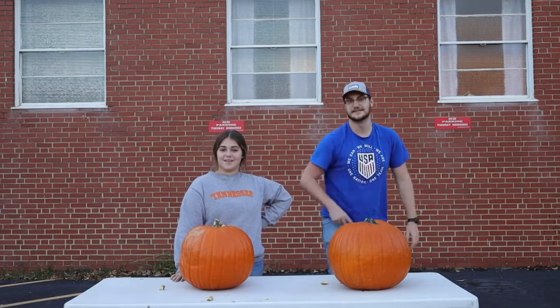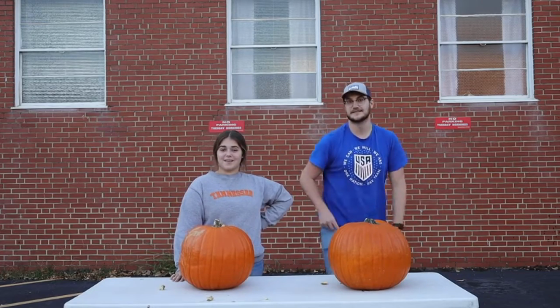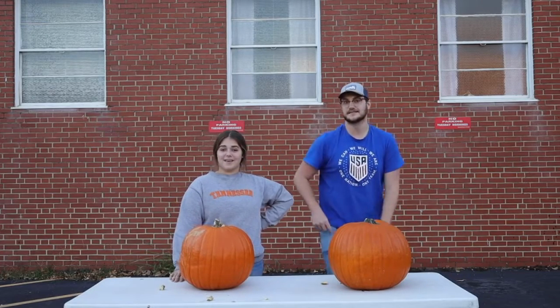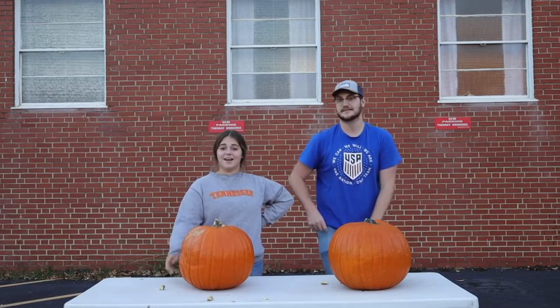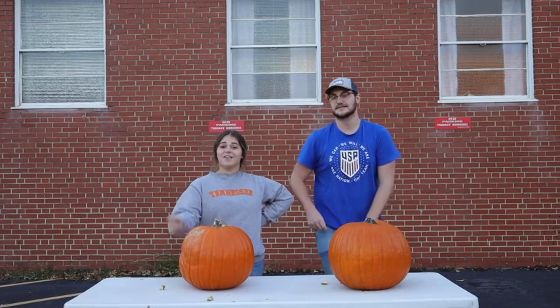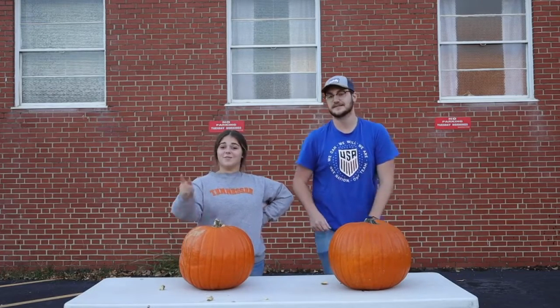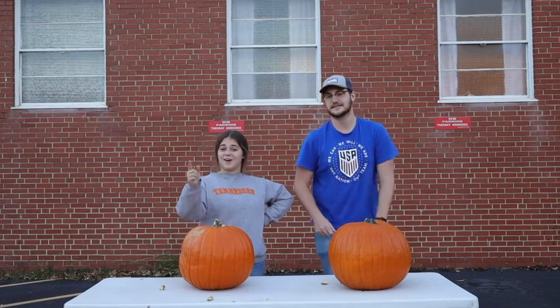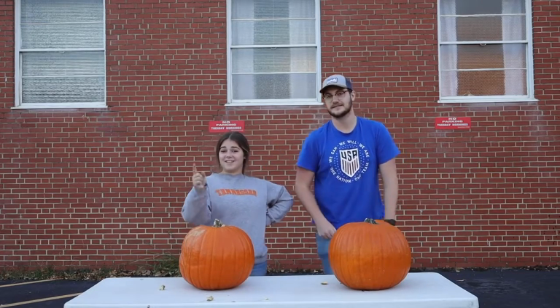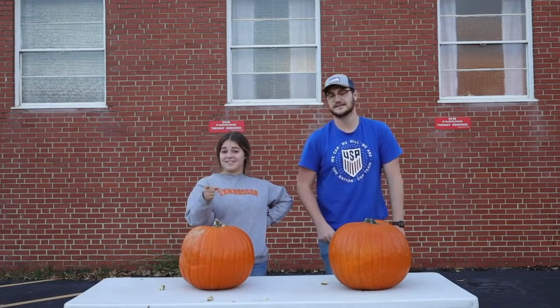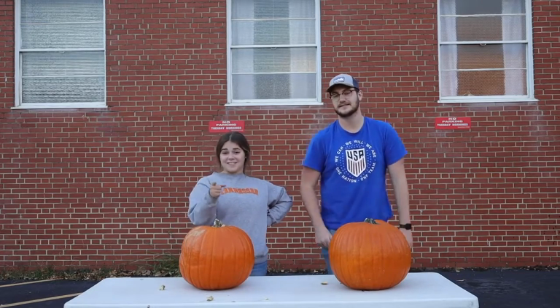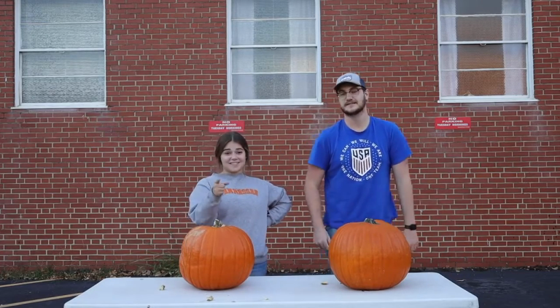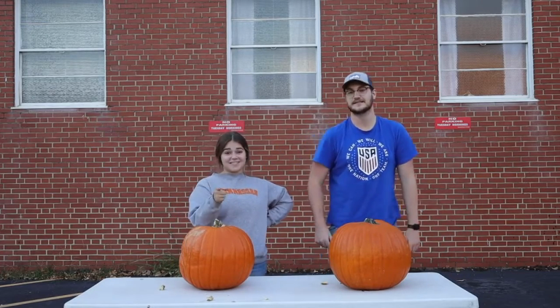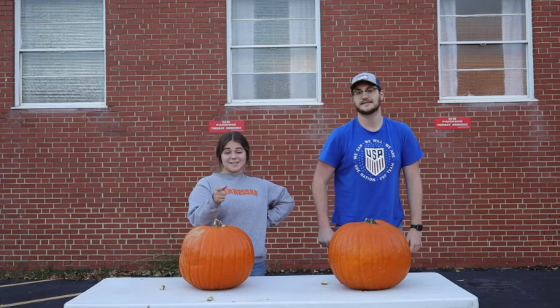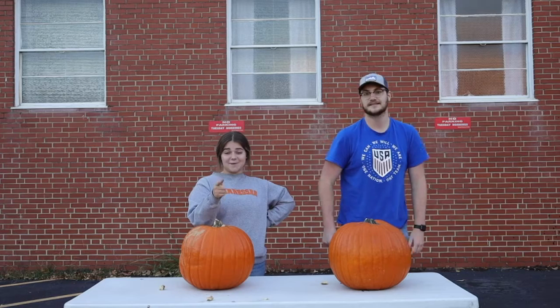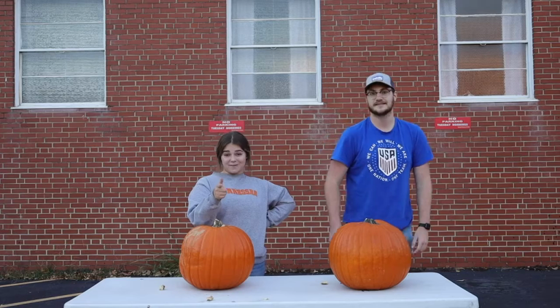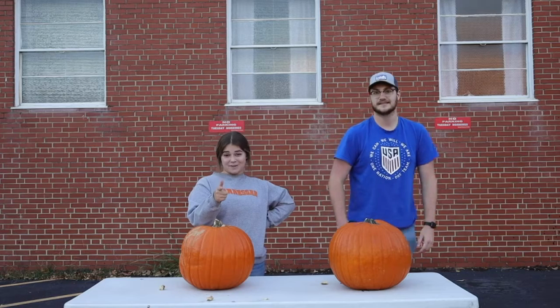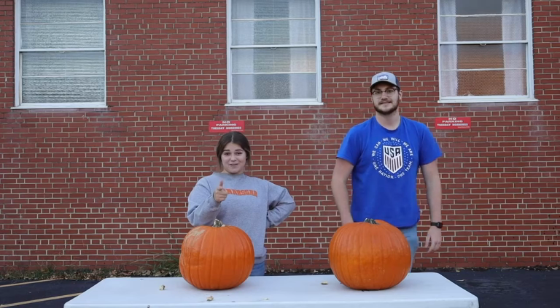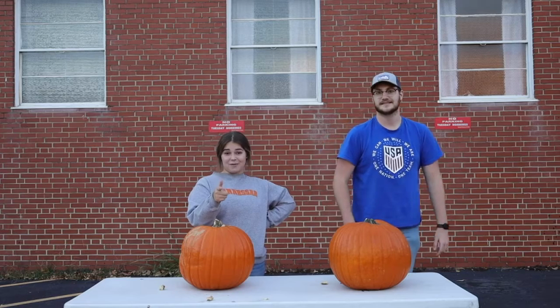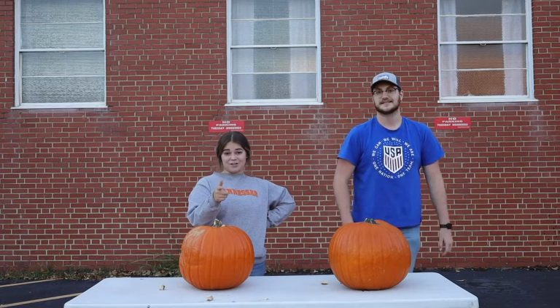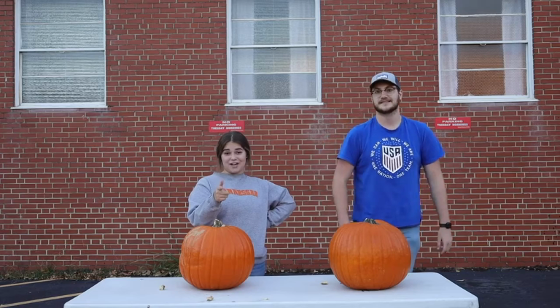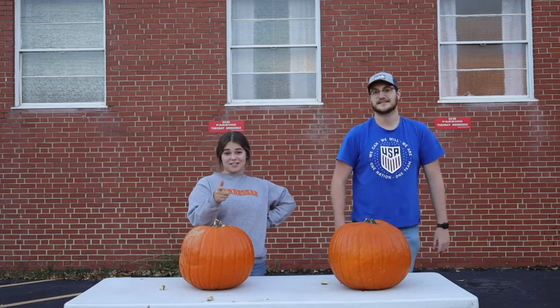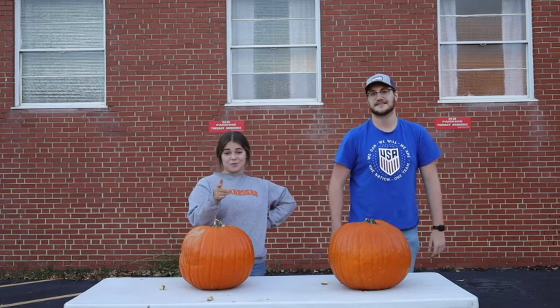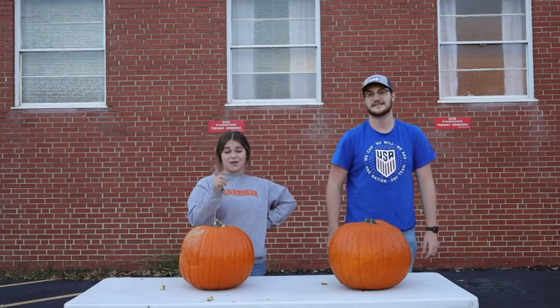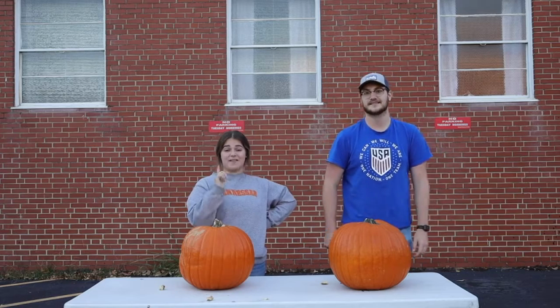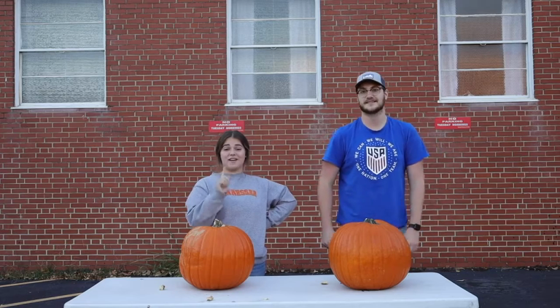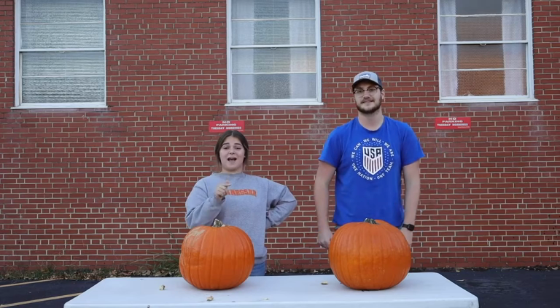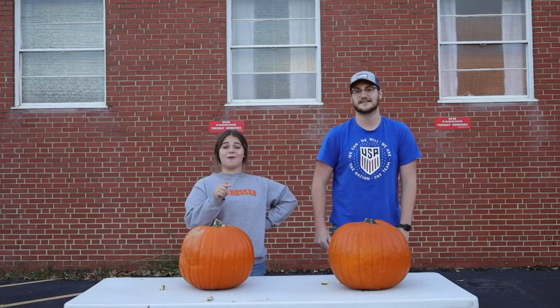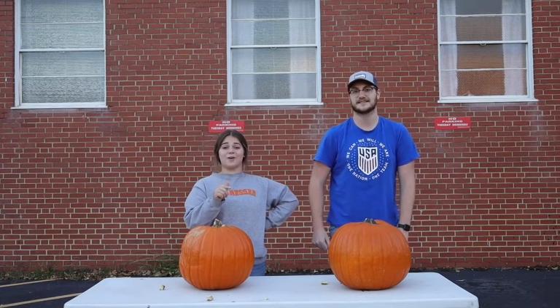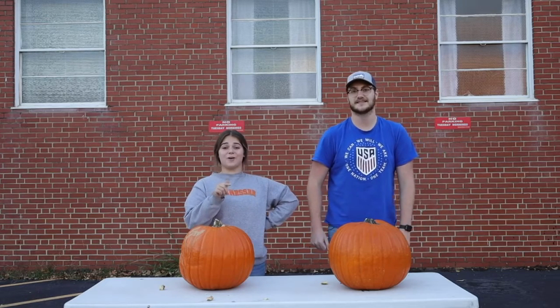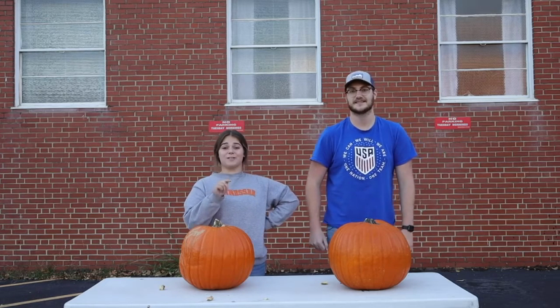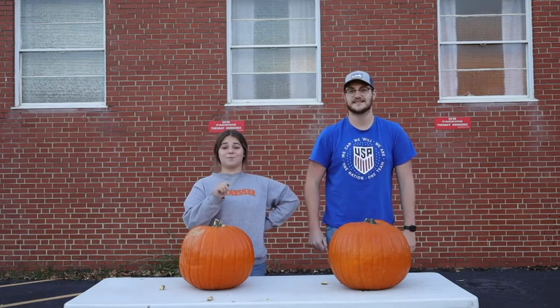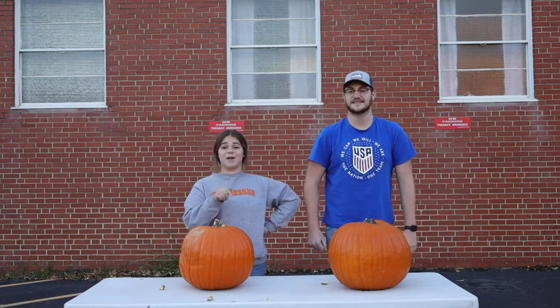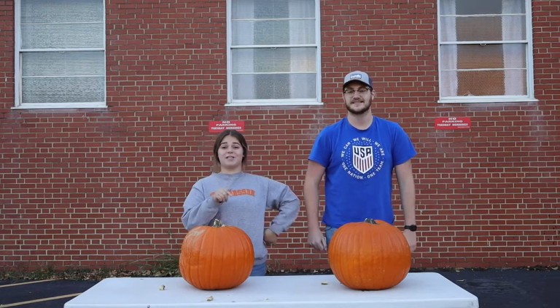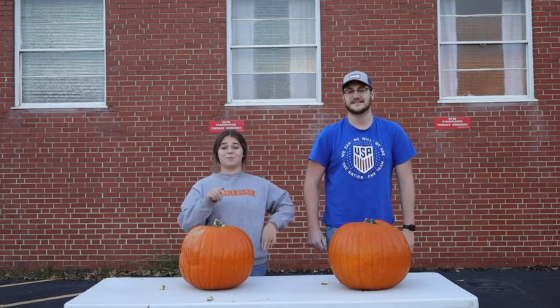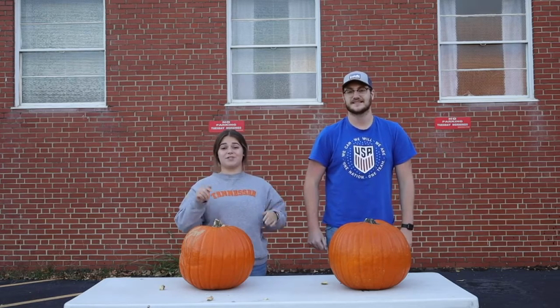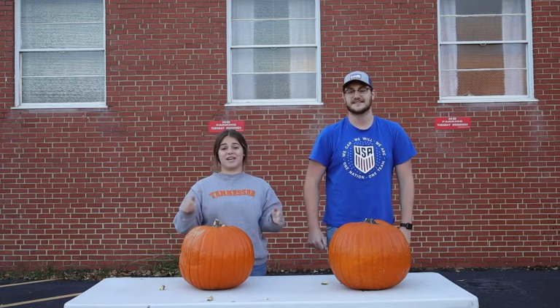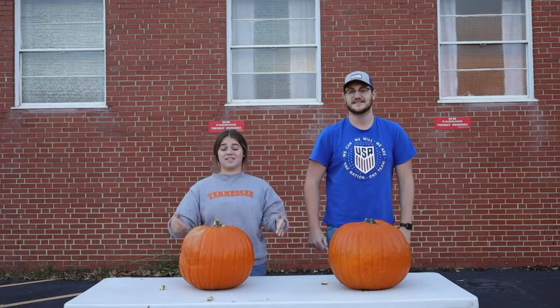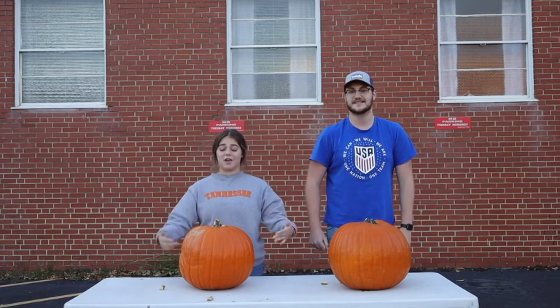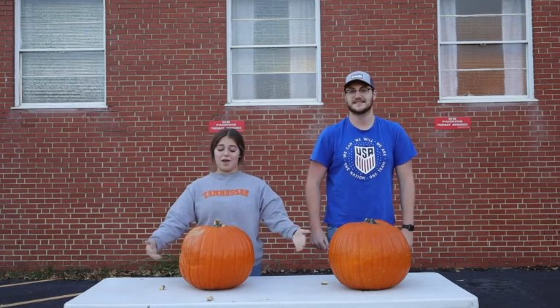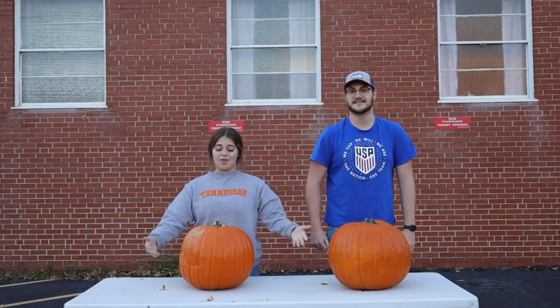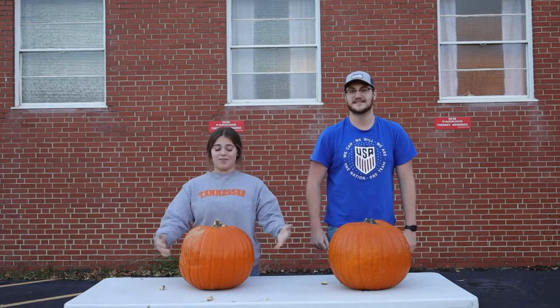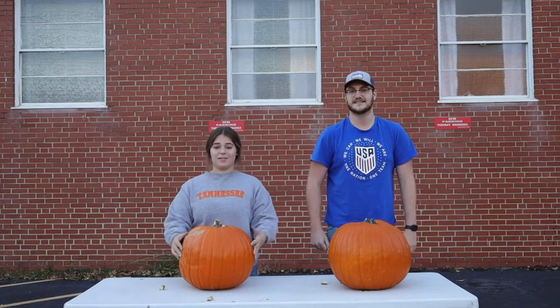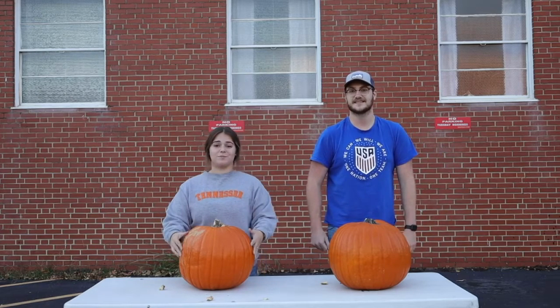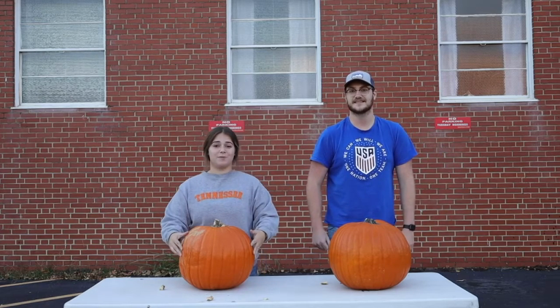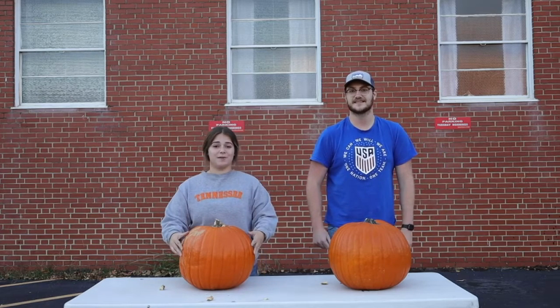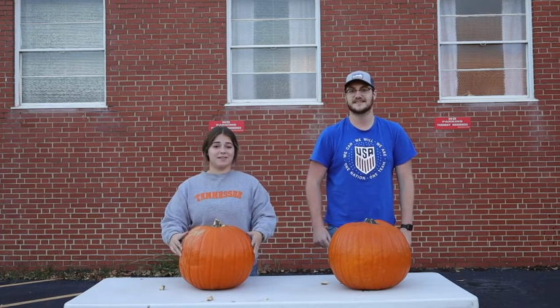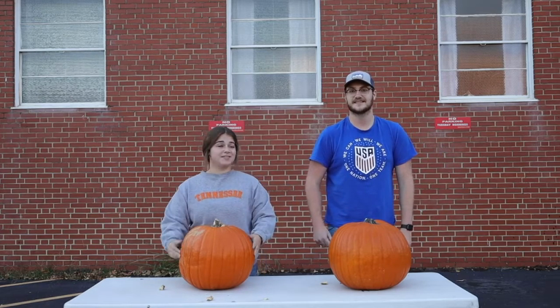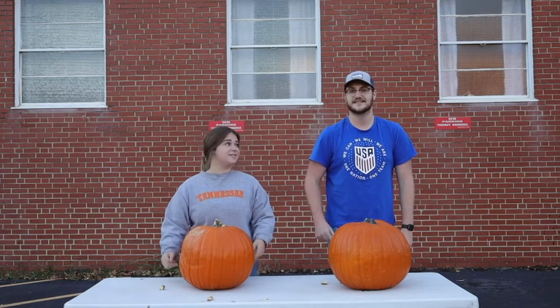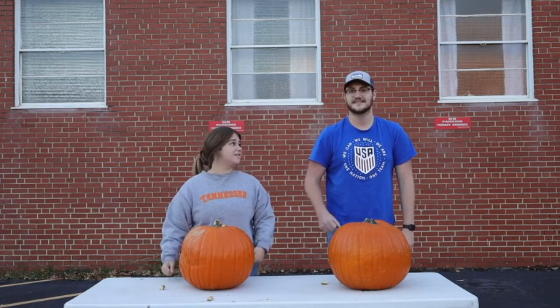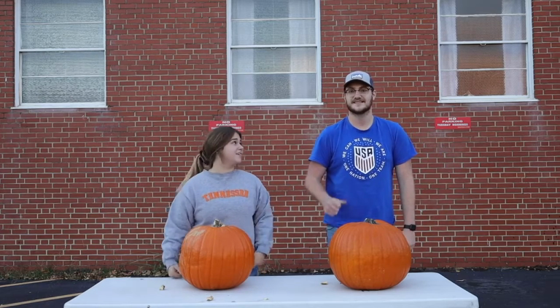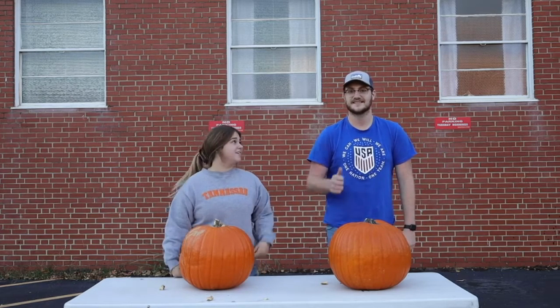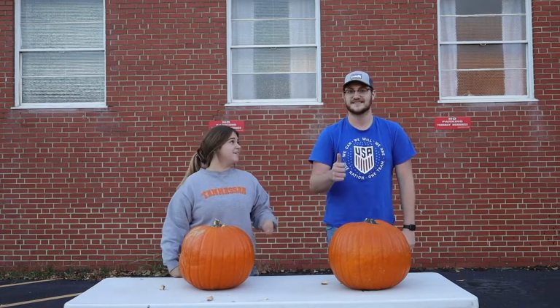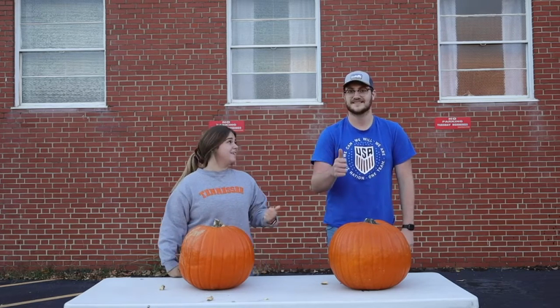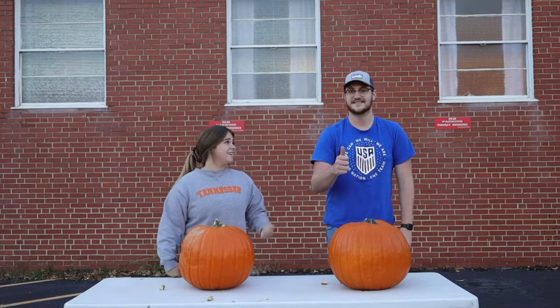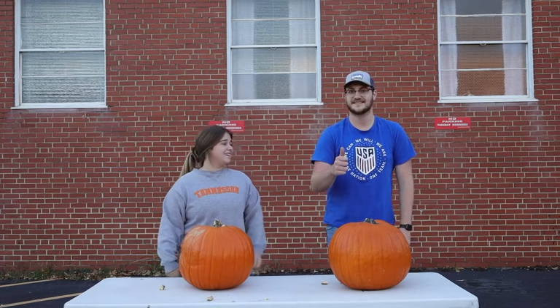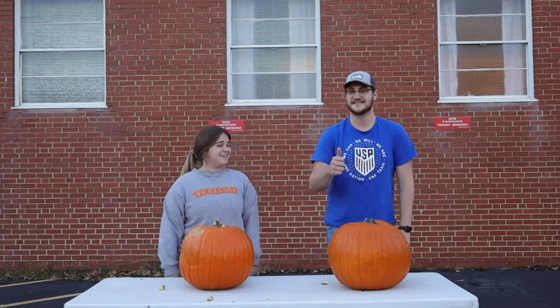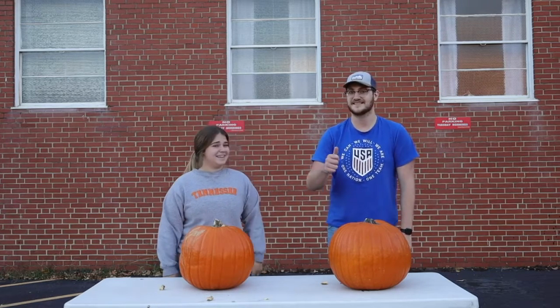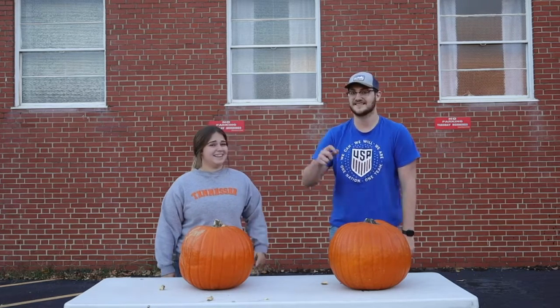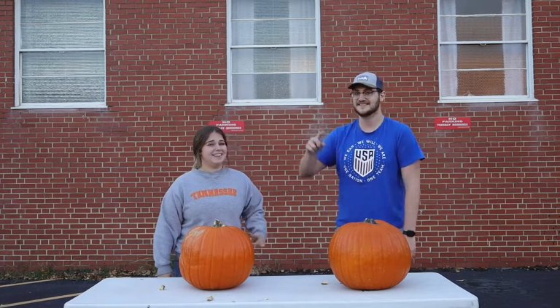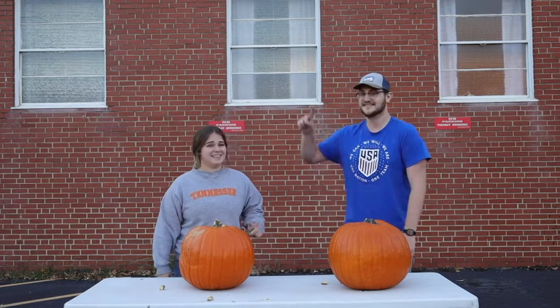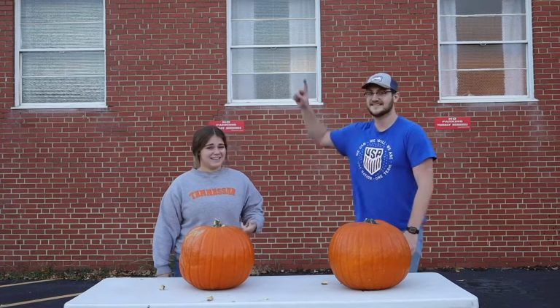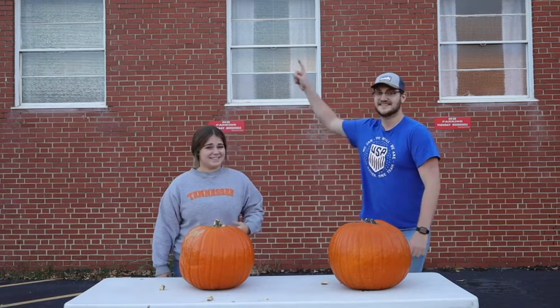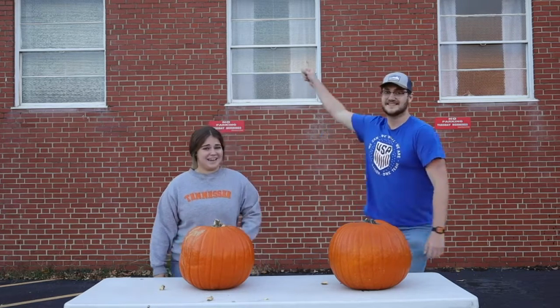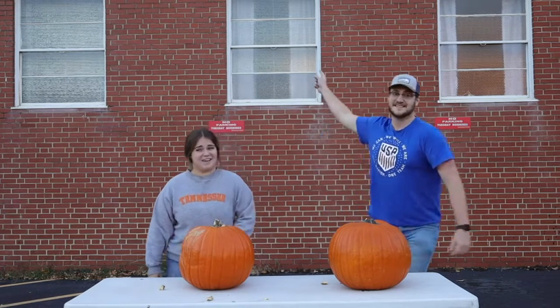This is the pumpkin drop challenge and we have an hour to go get supplies to protect these pumpkins. Let's go!